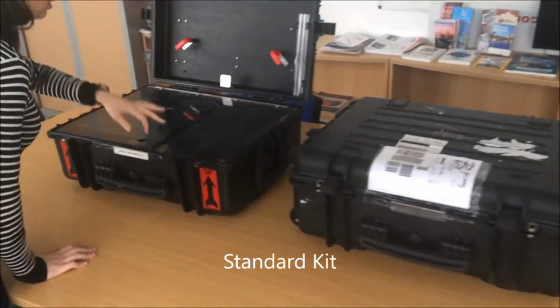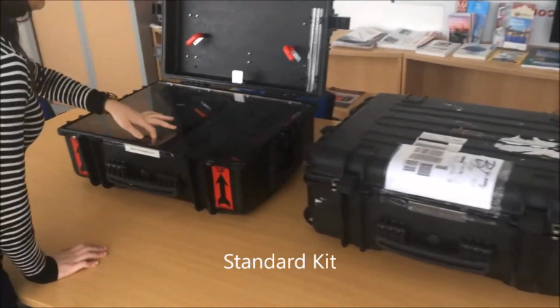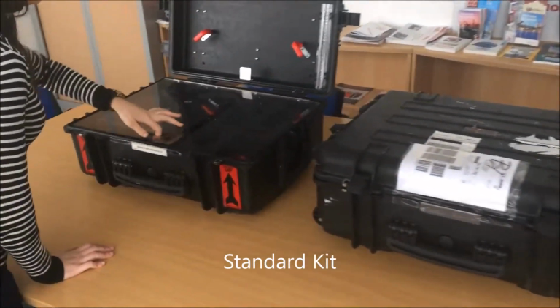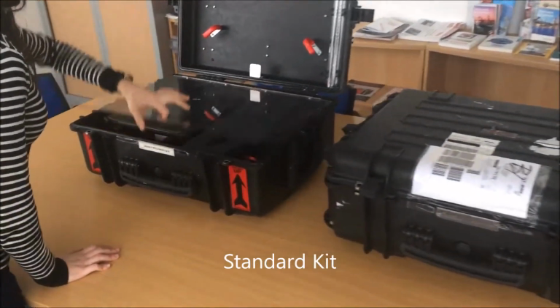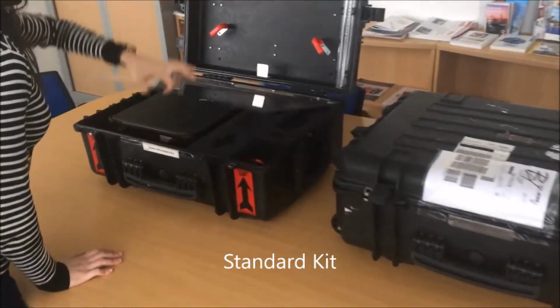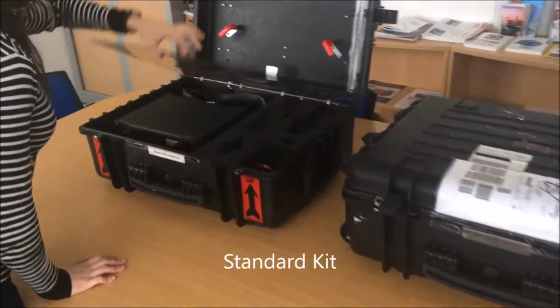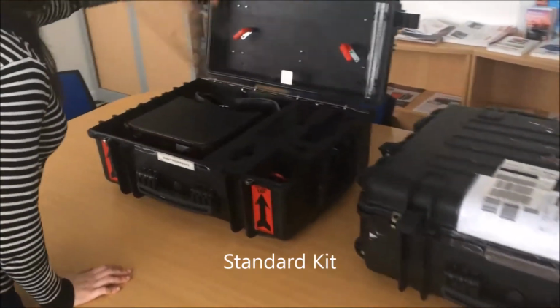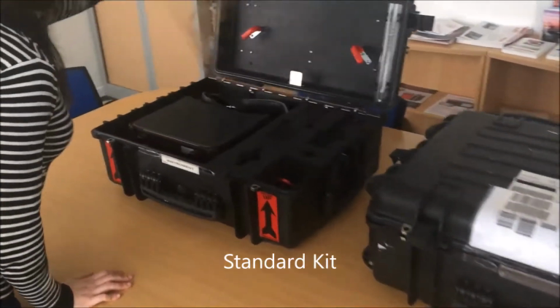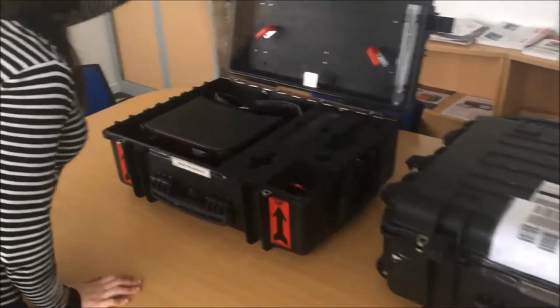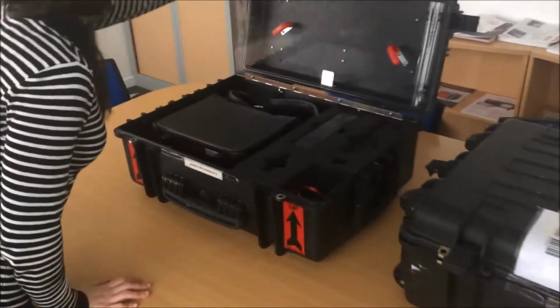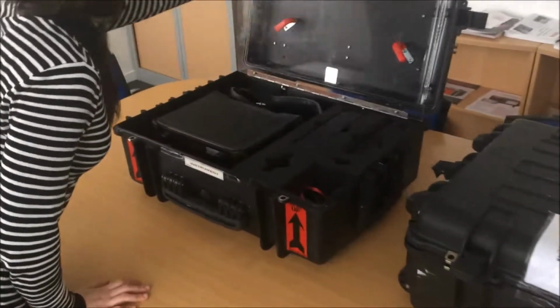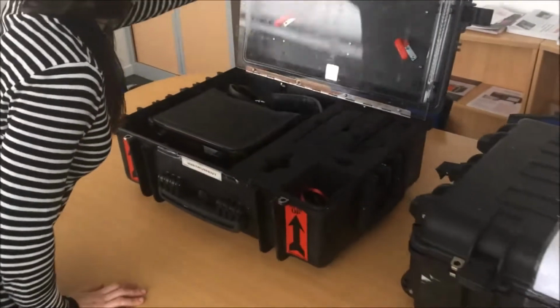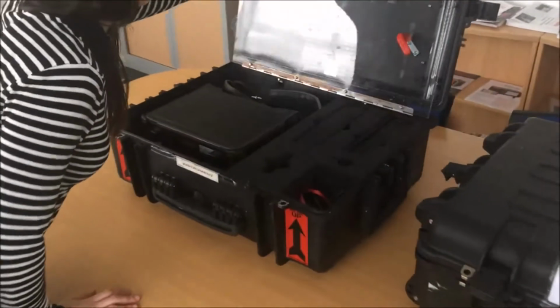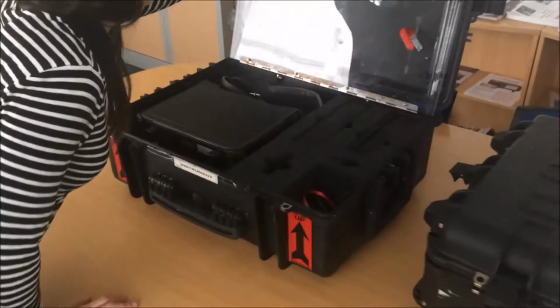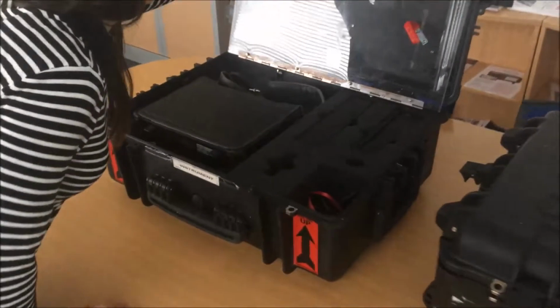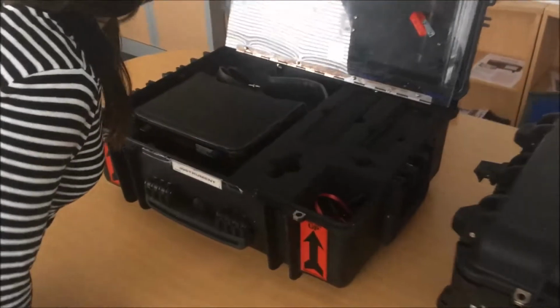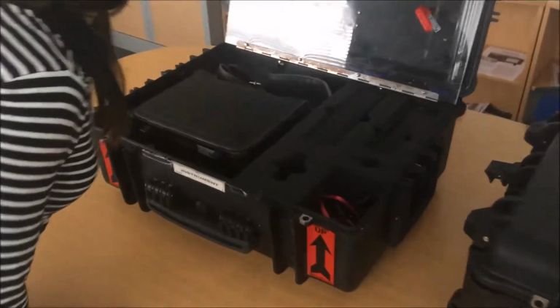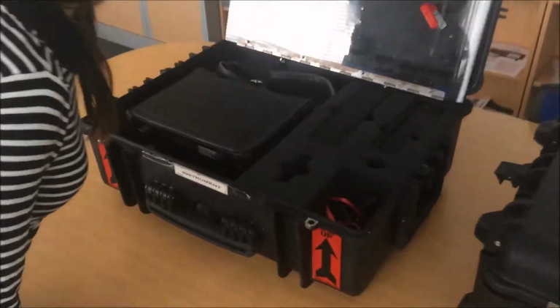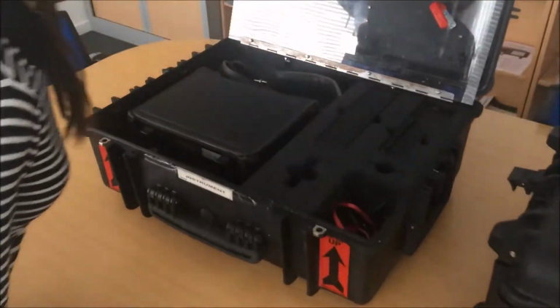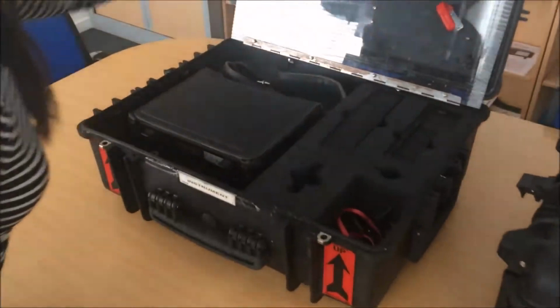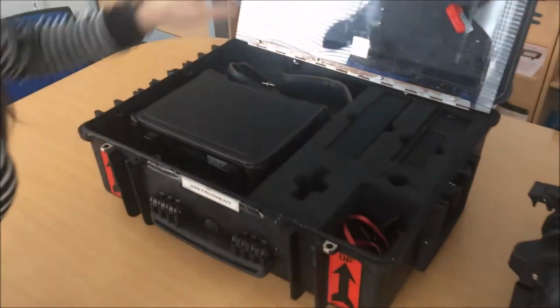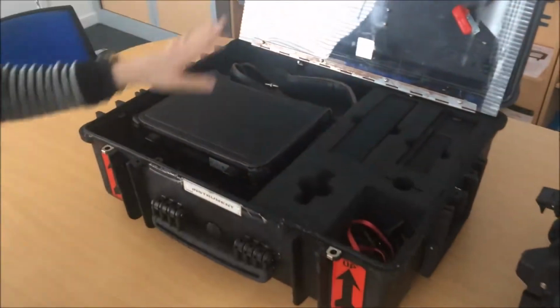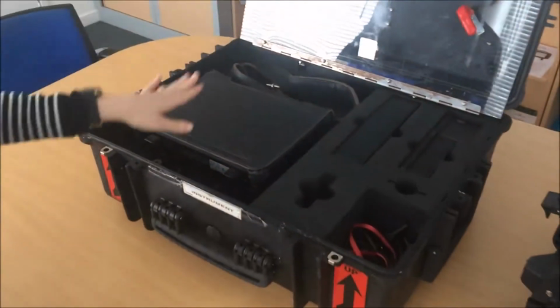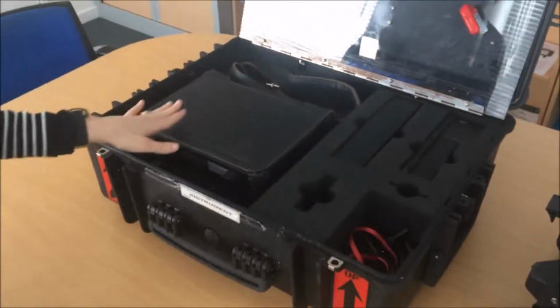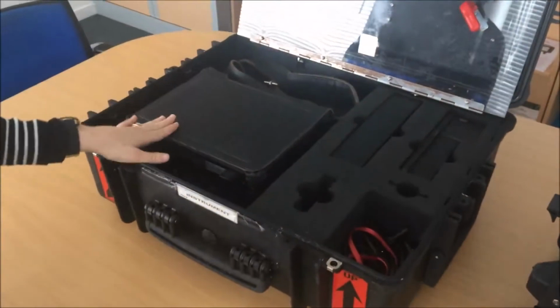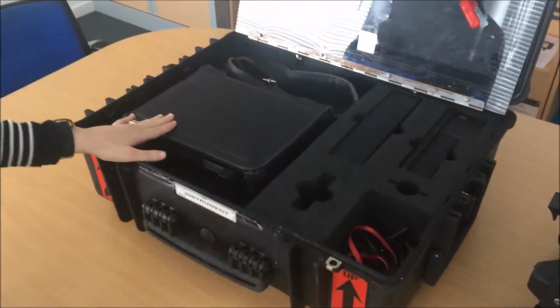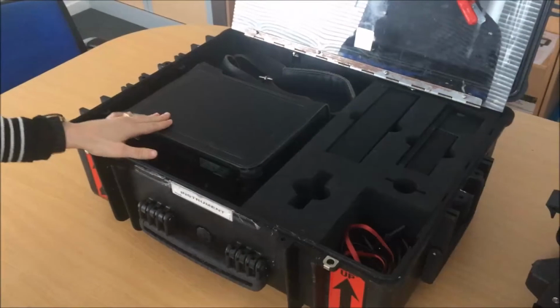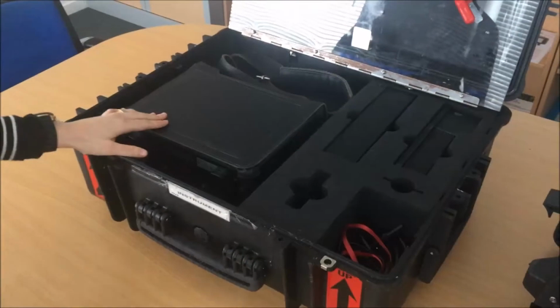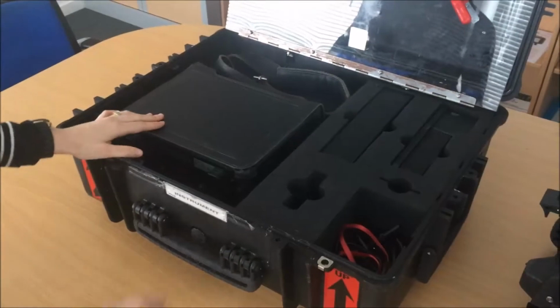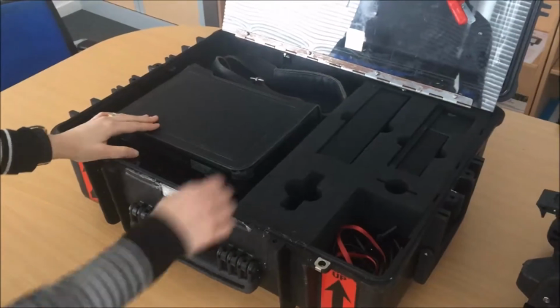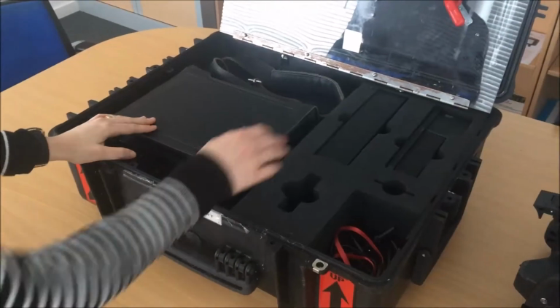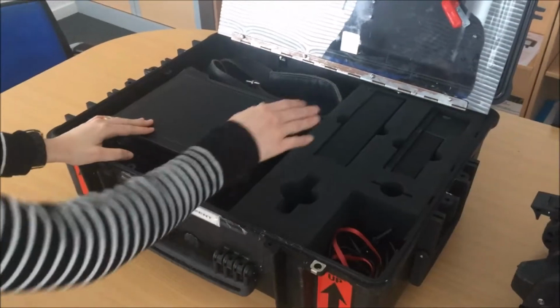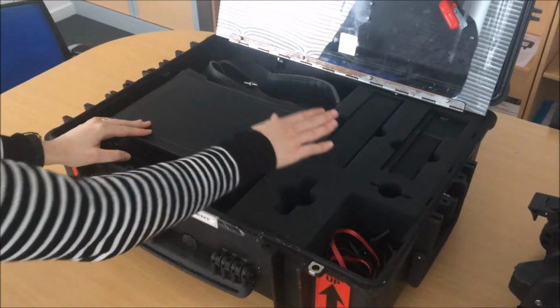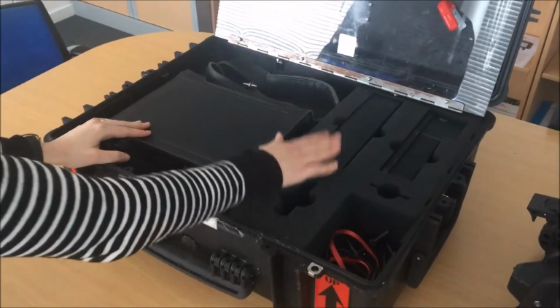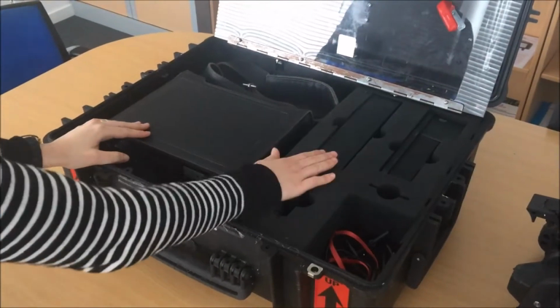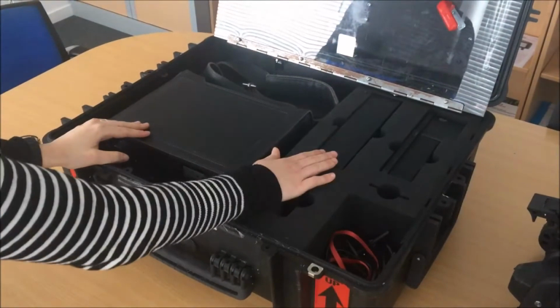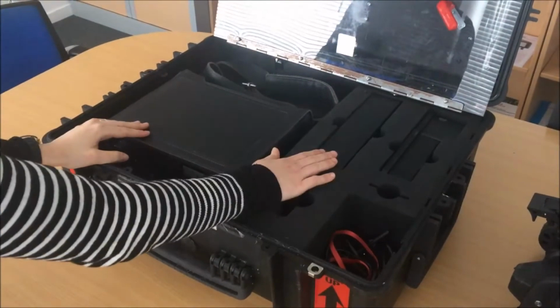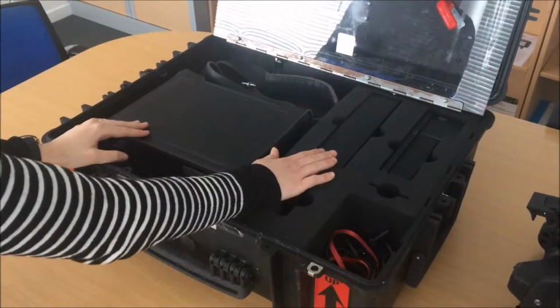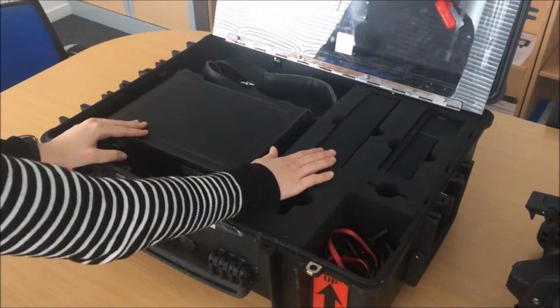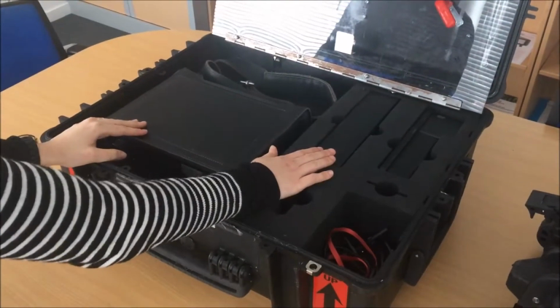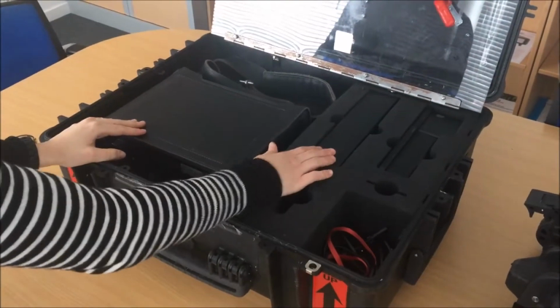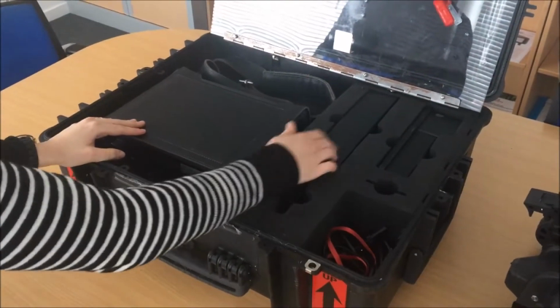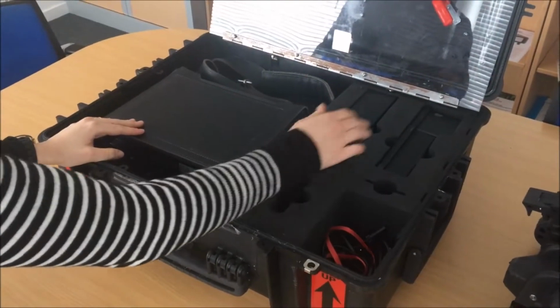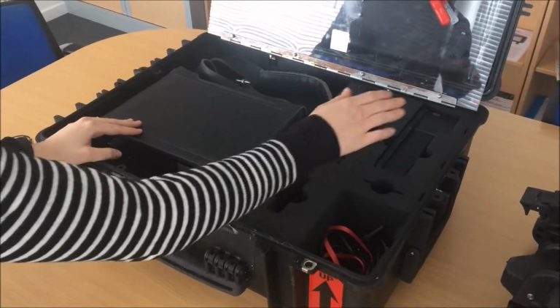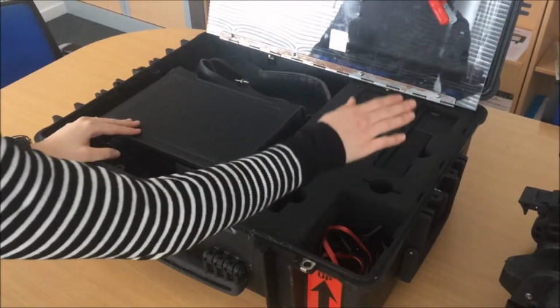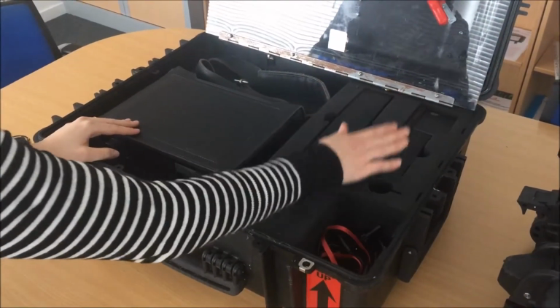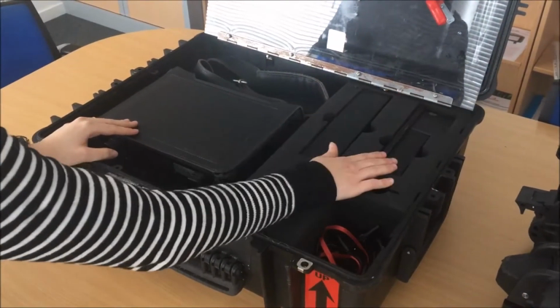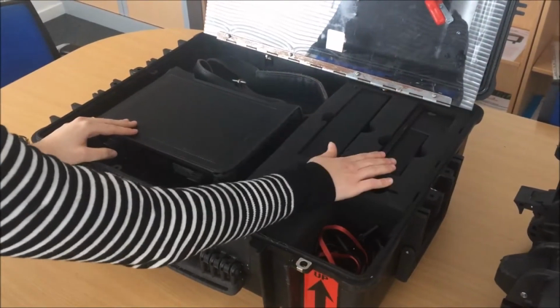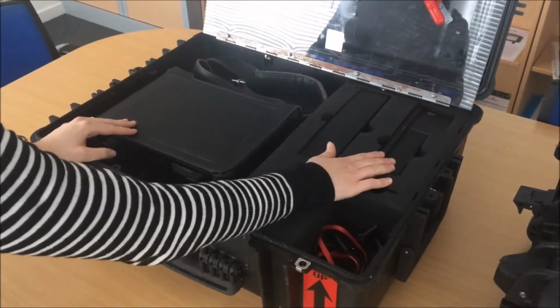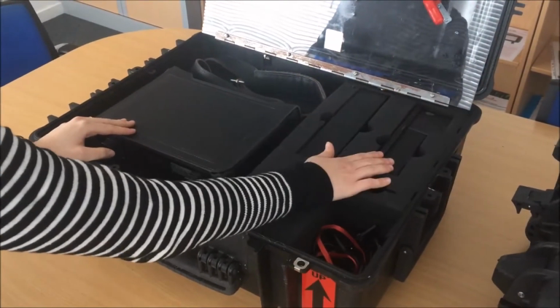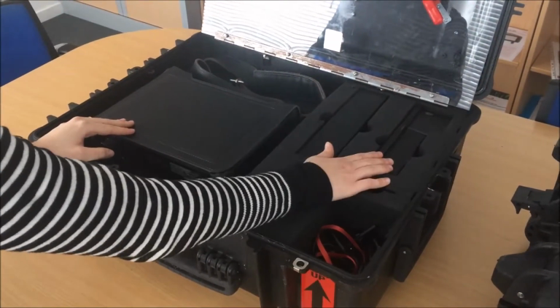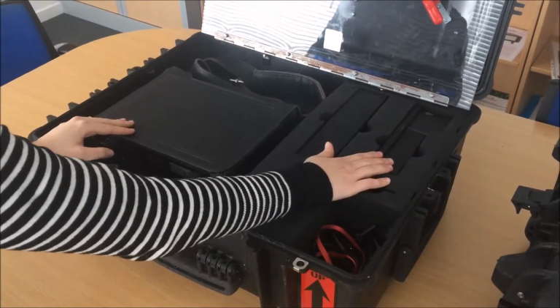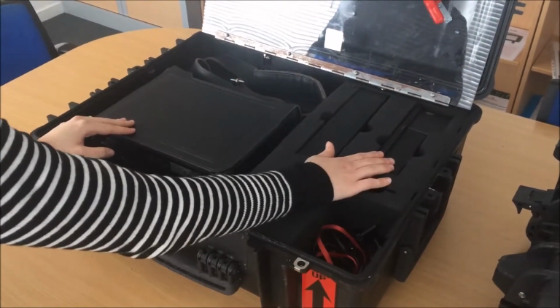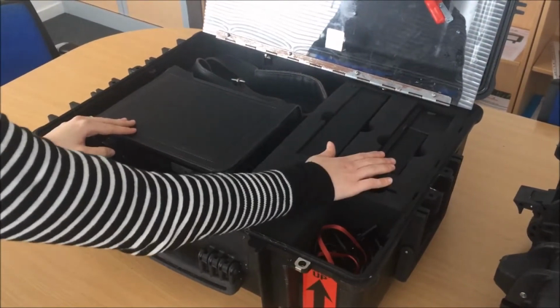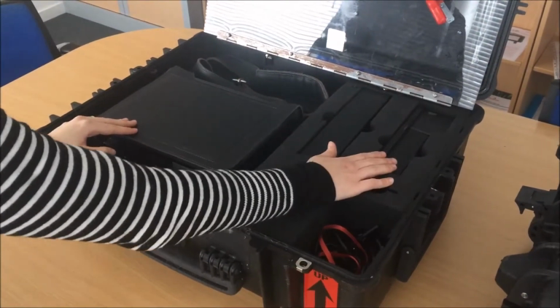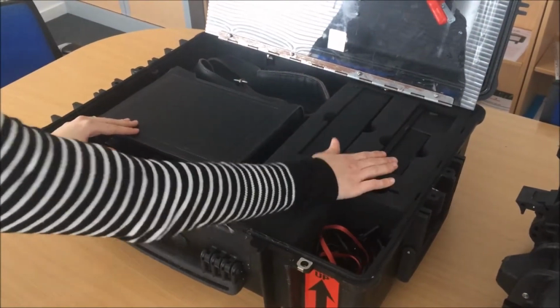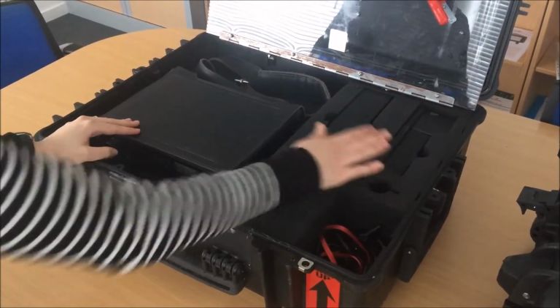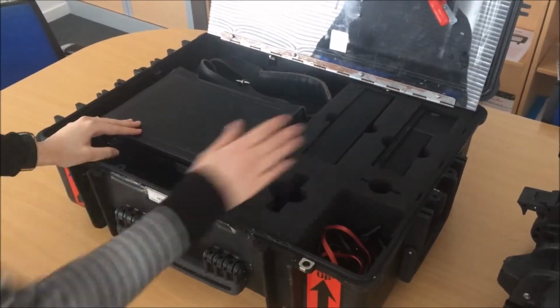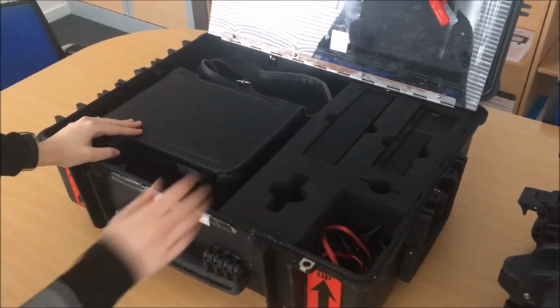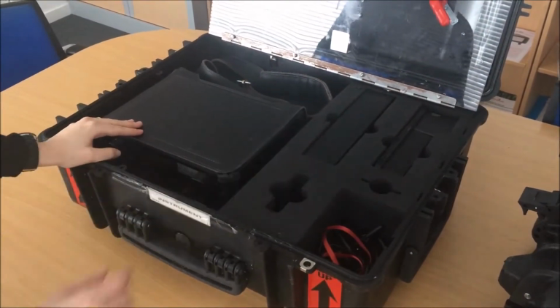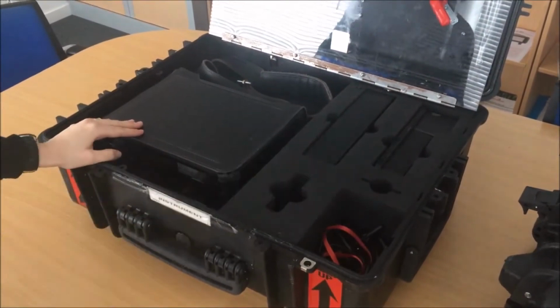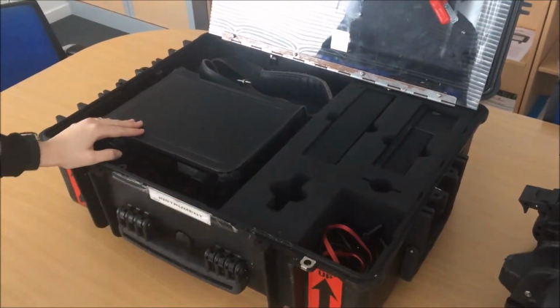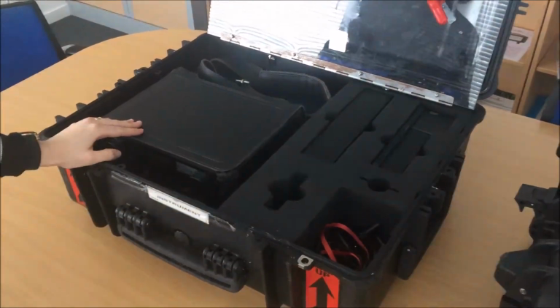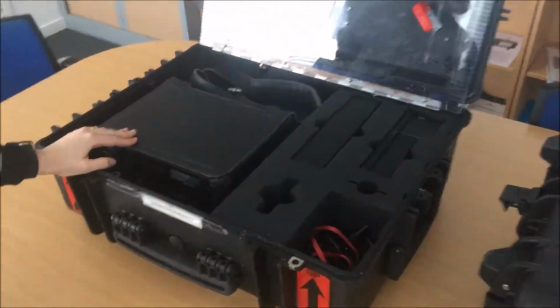The first case comes with the instrument, the PEG battery, and the PEG battery charger.